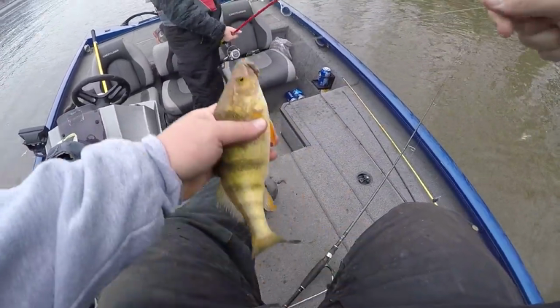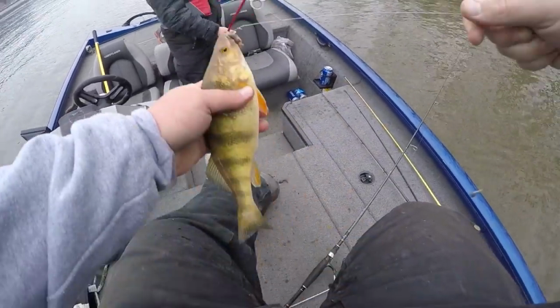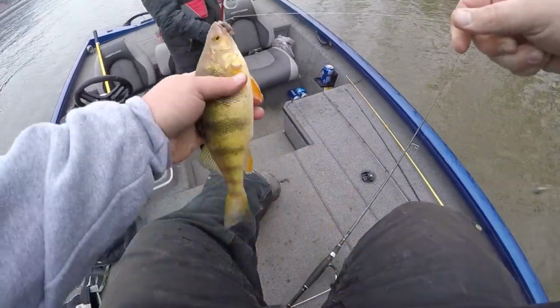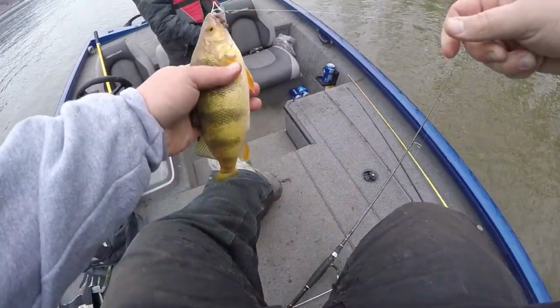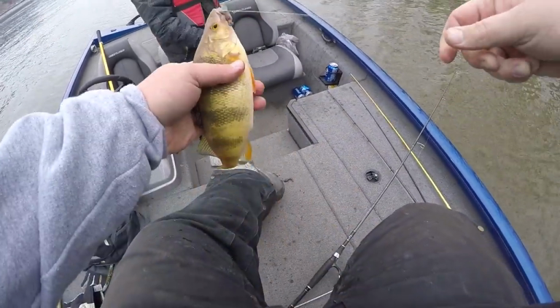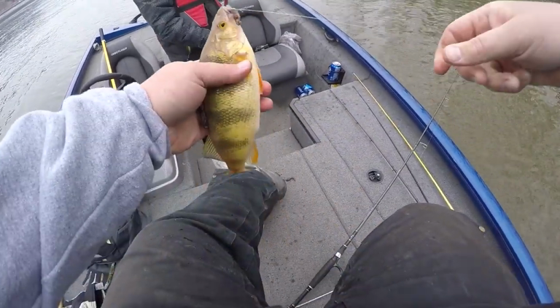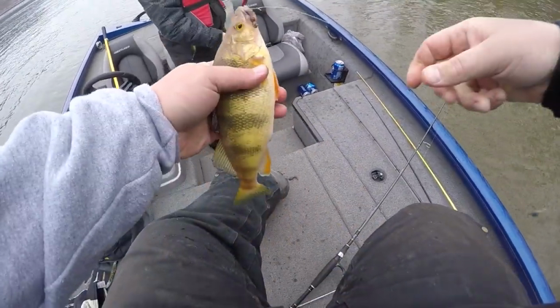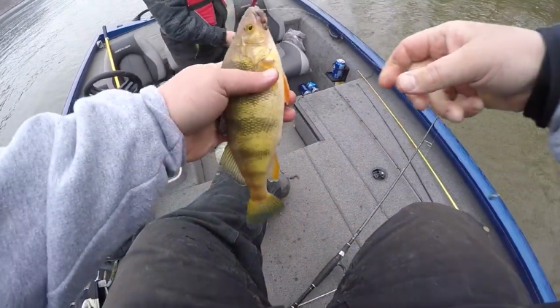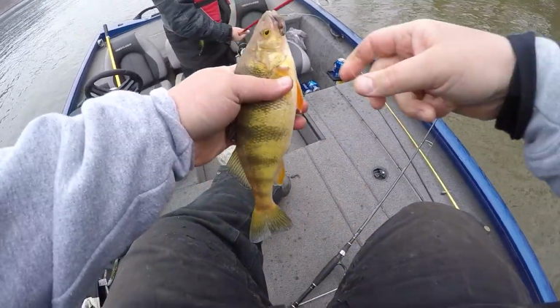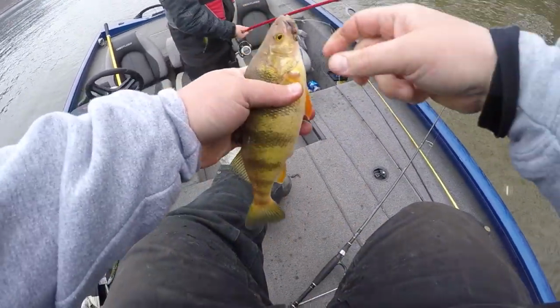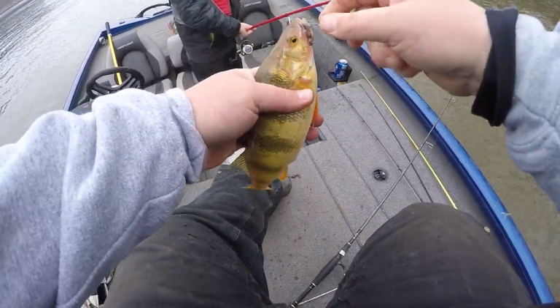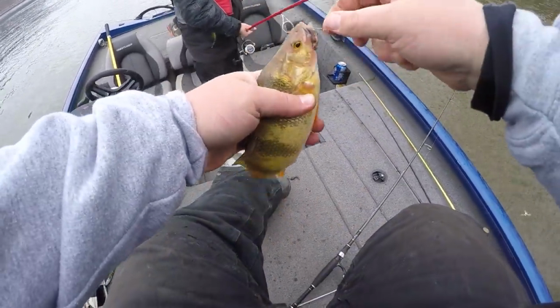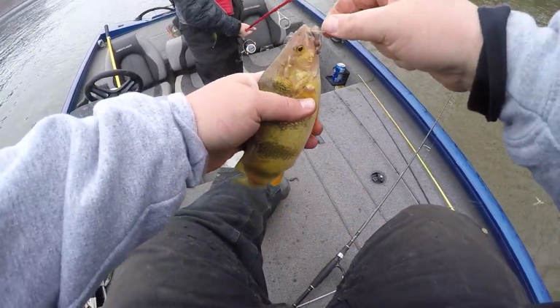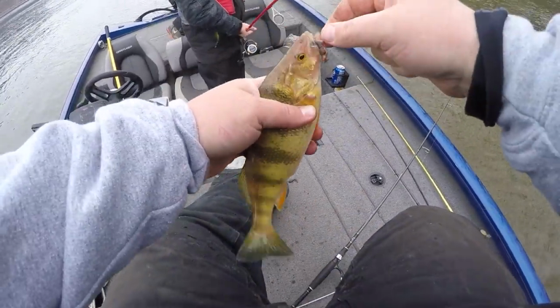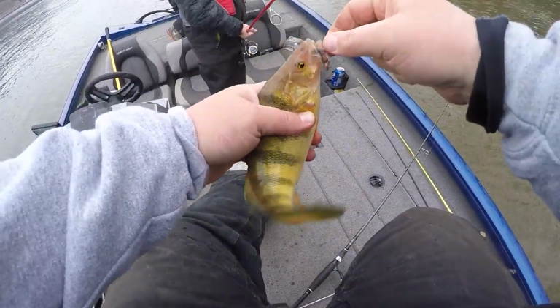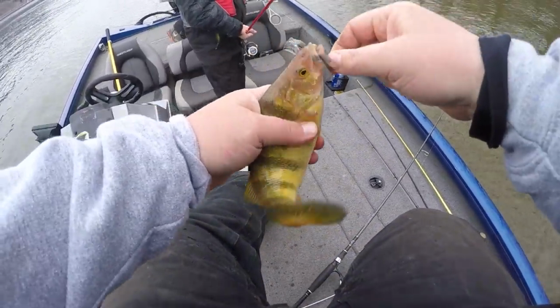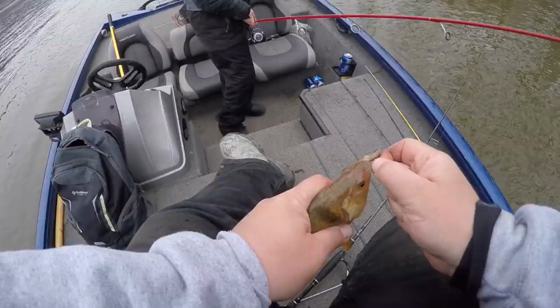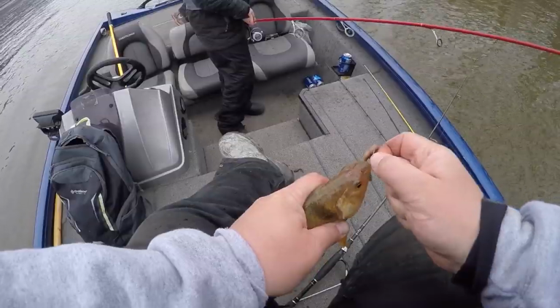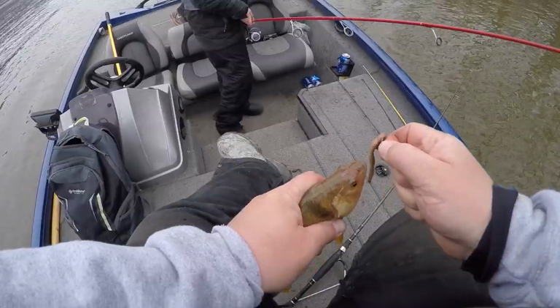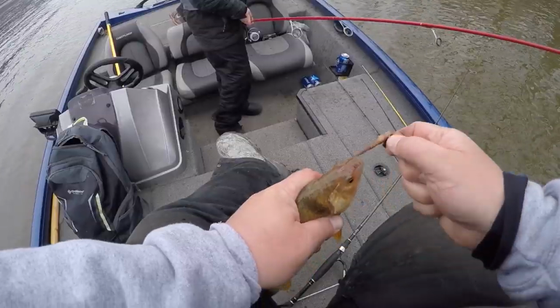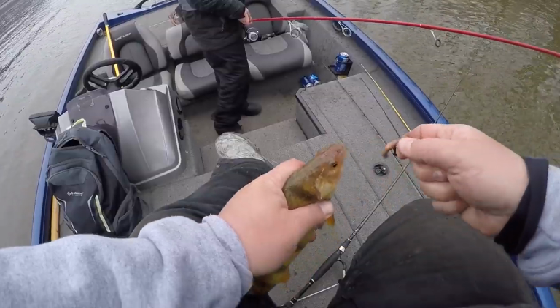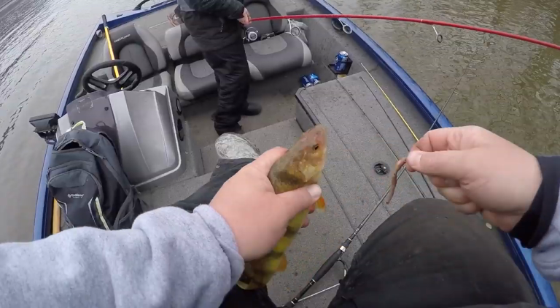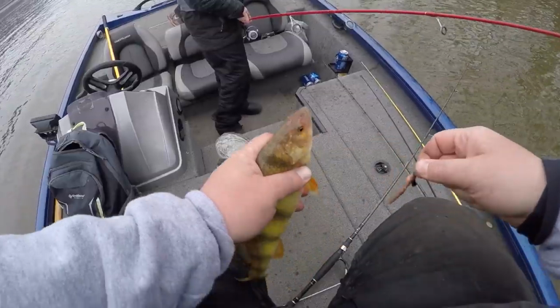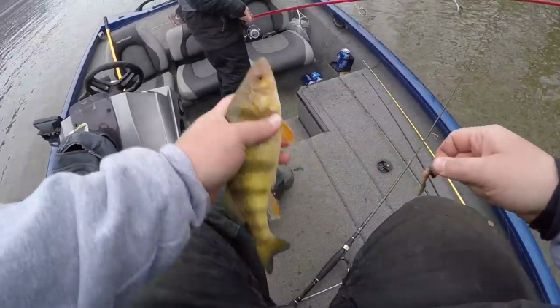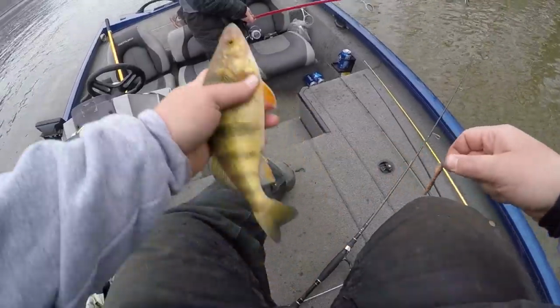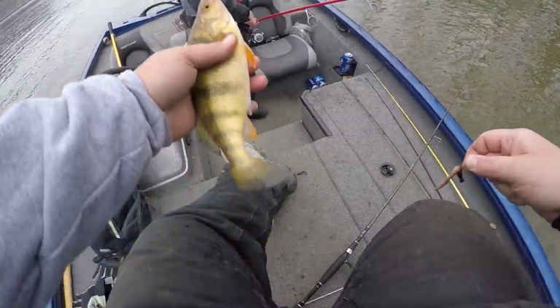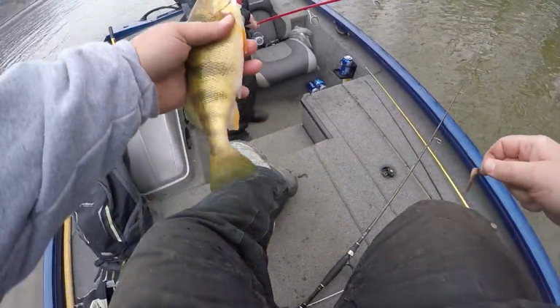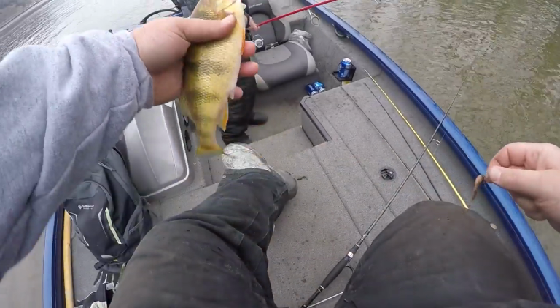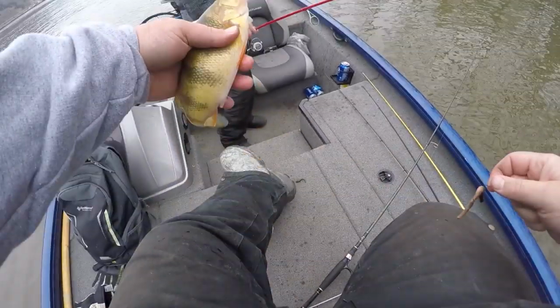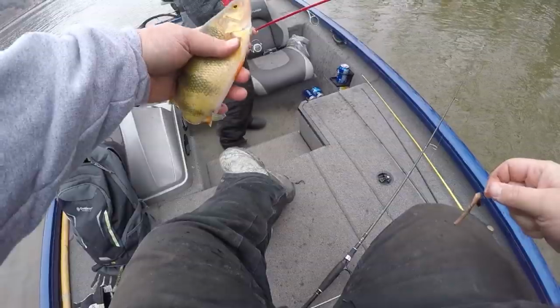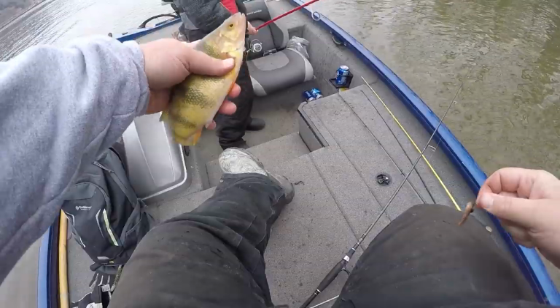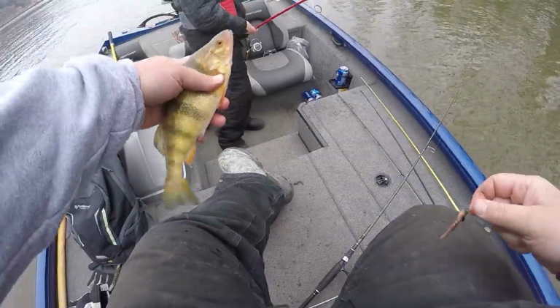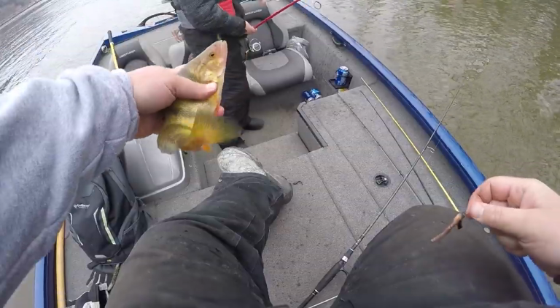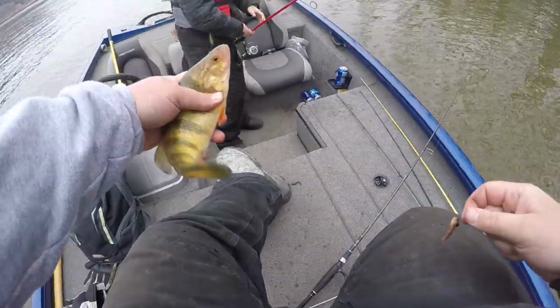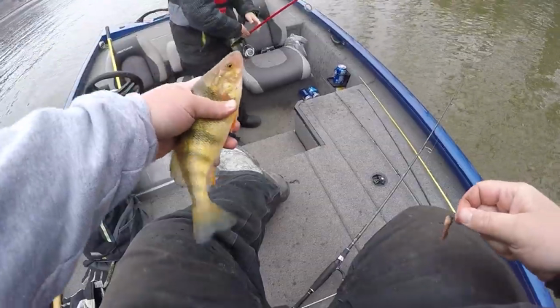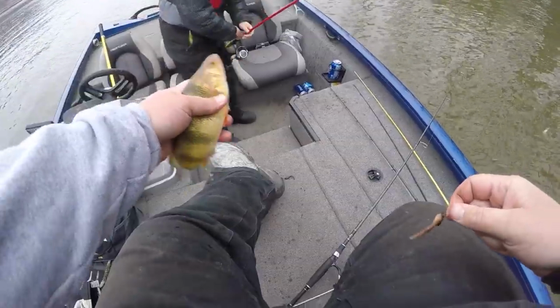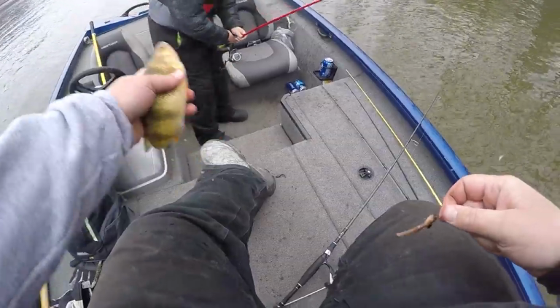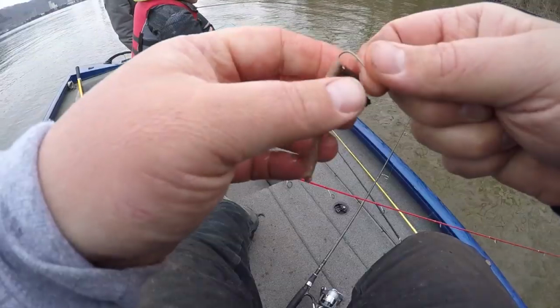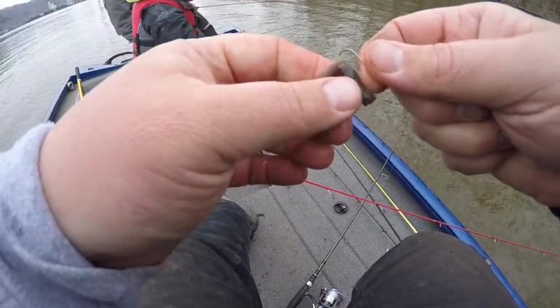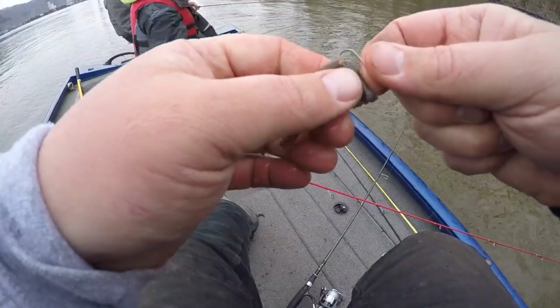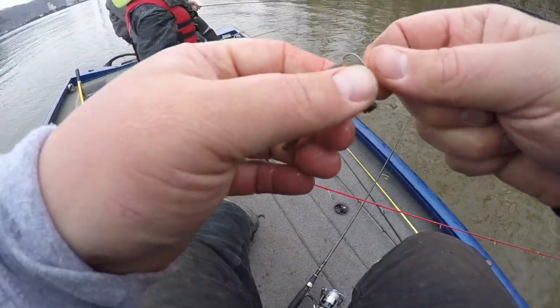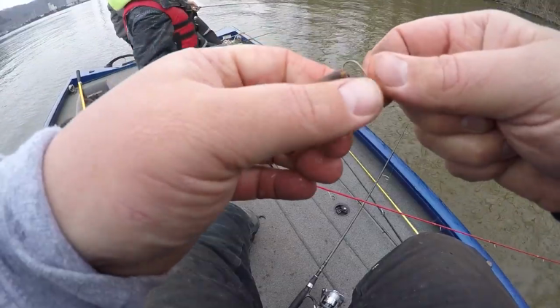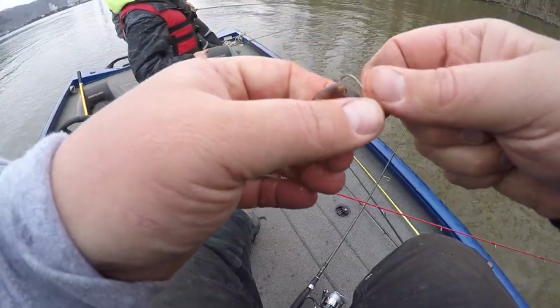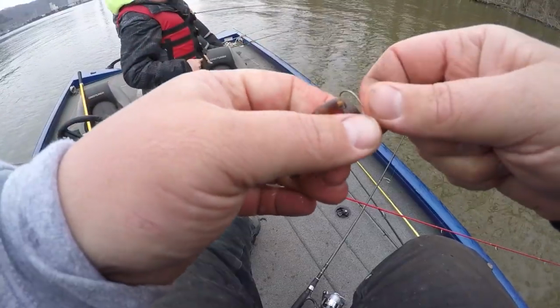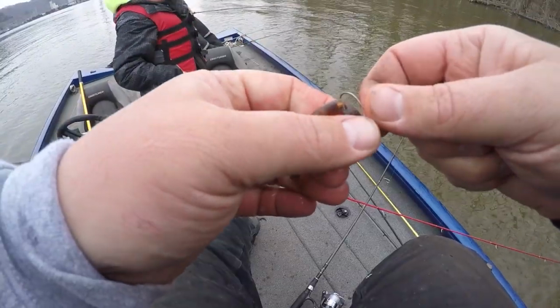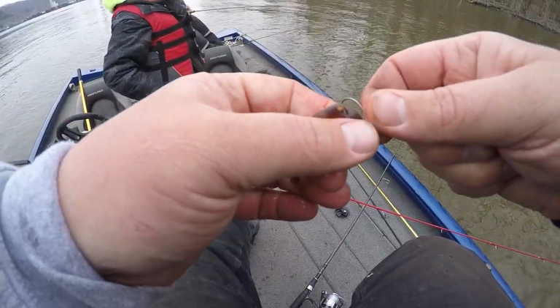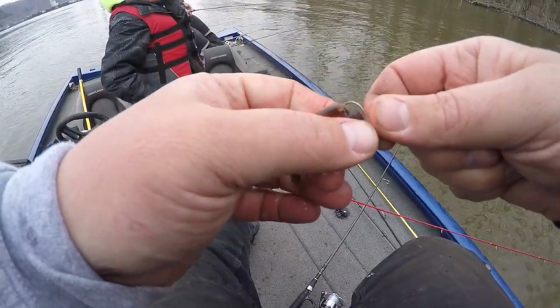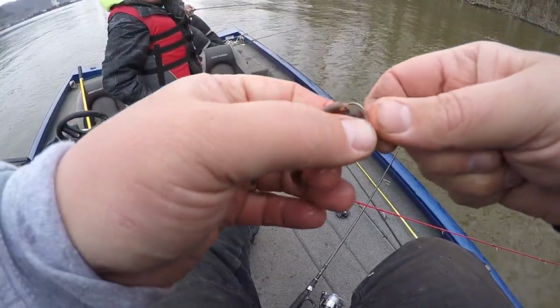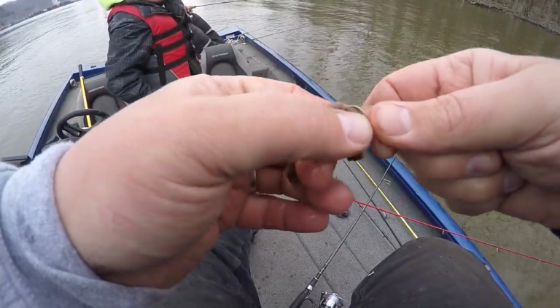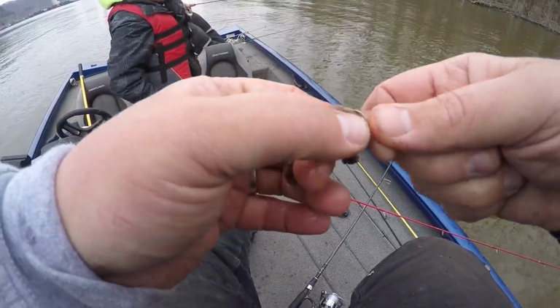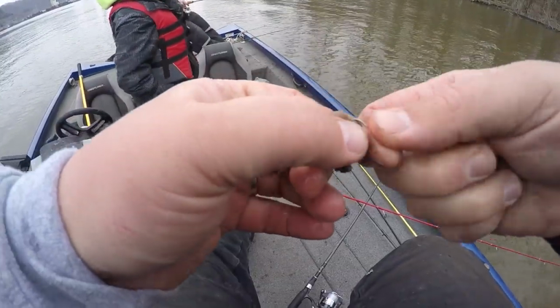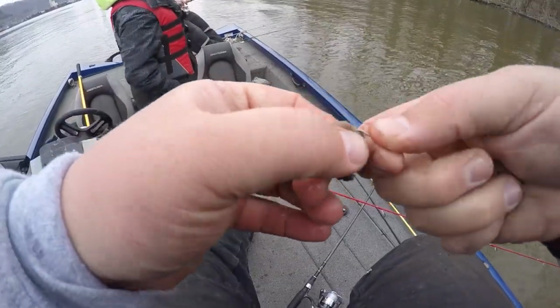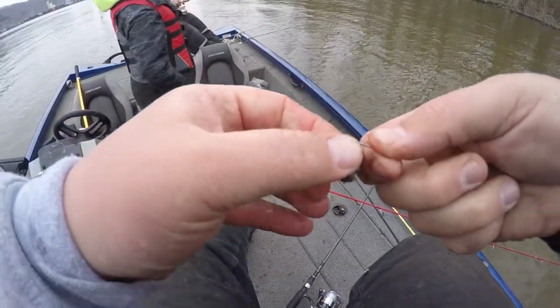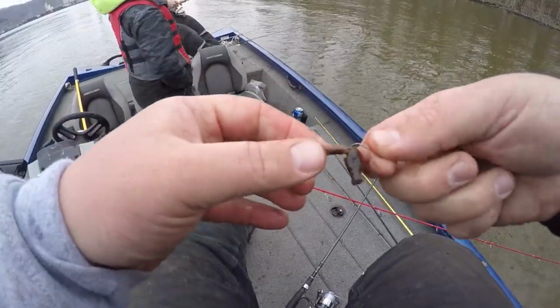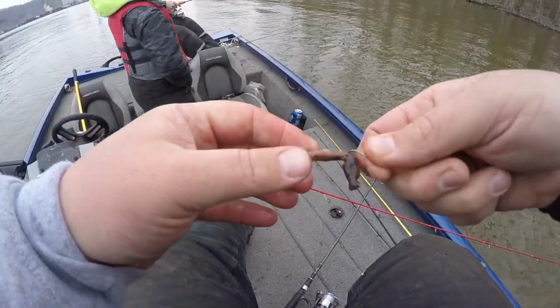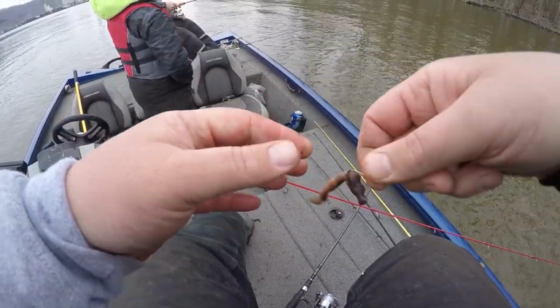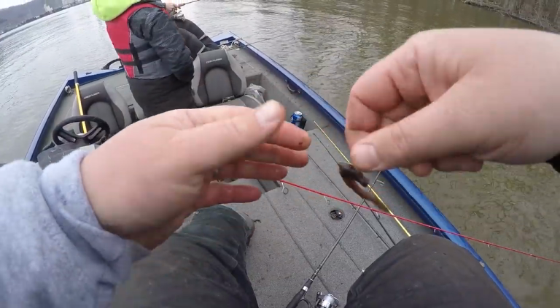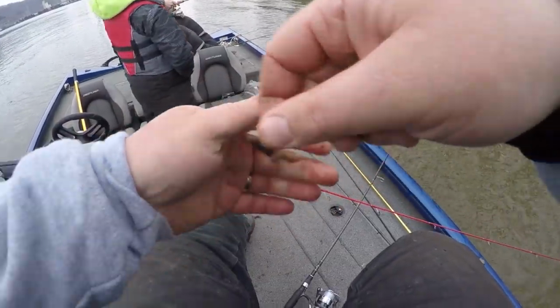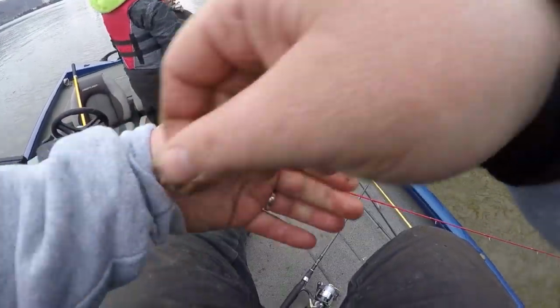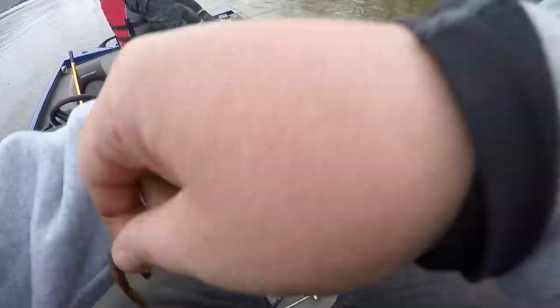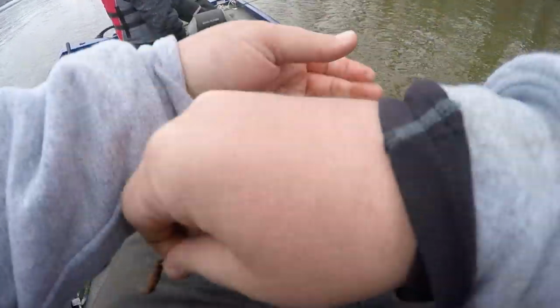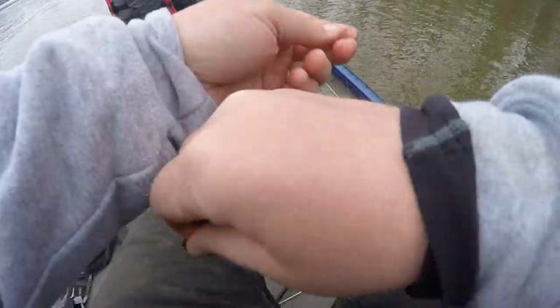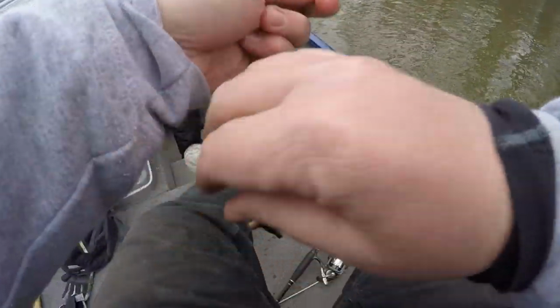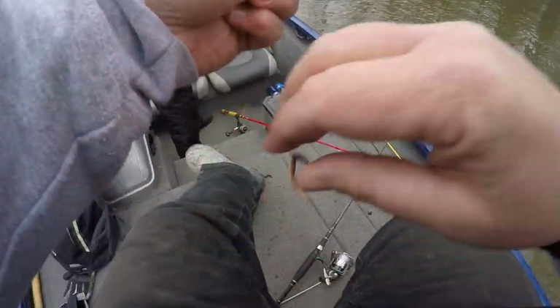It's a dandy — 11 incher! Good job Owen, he's been kicking butt today.